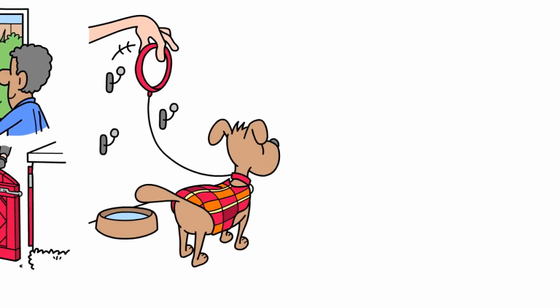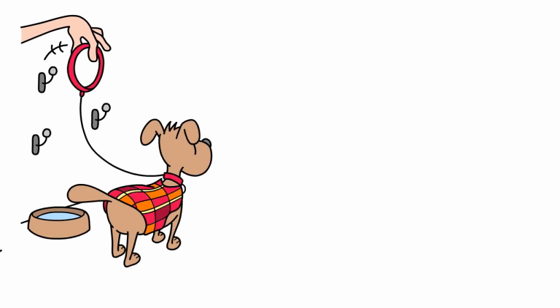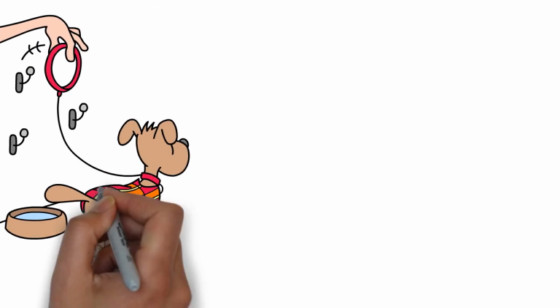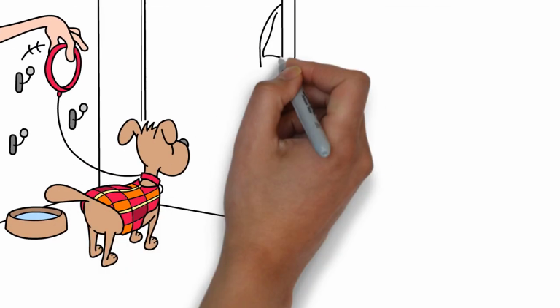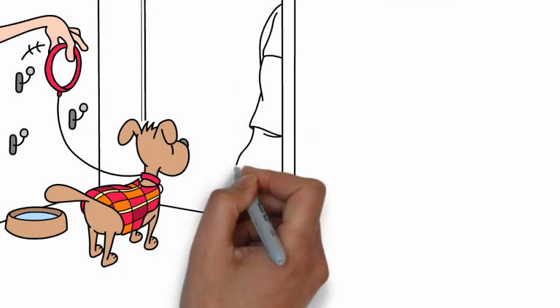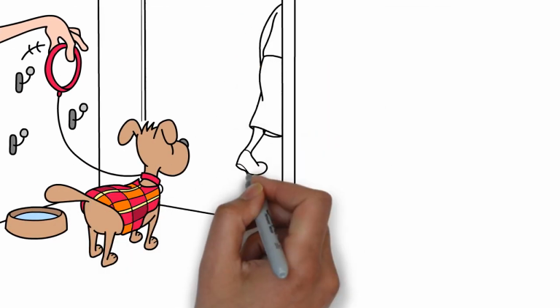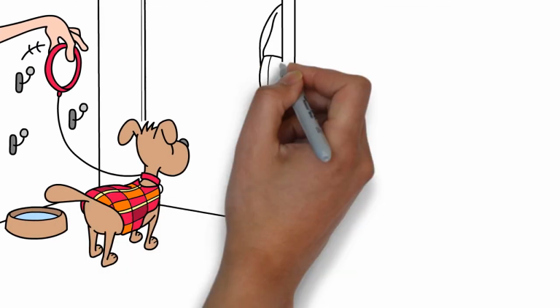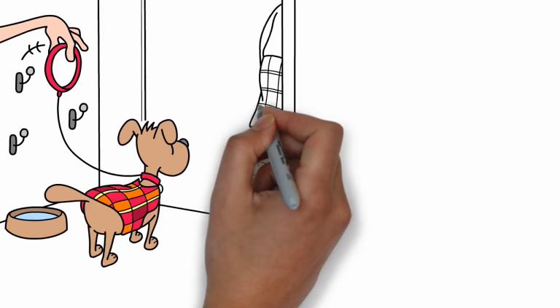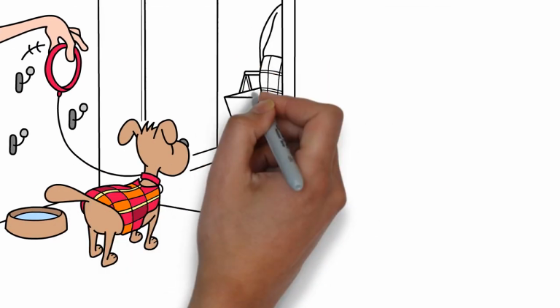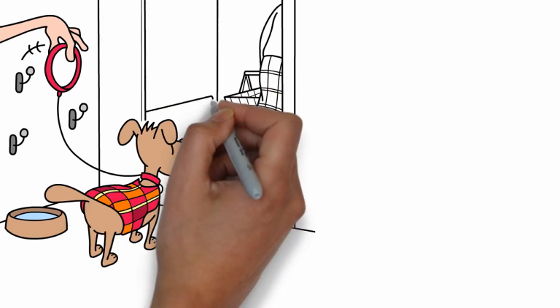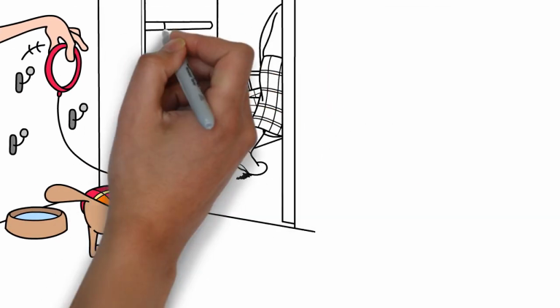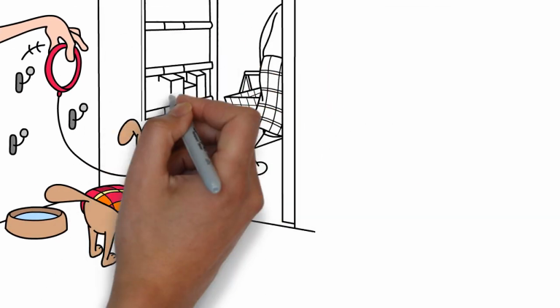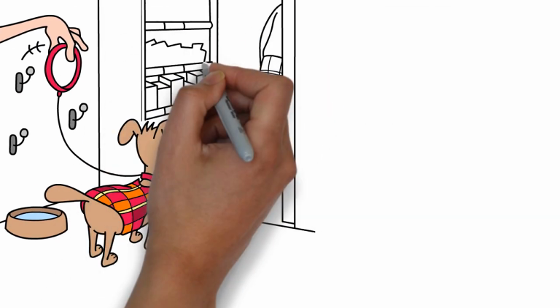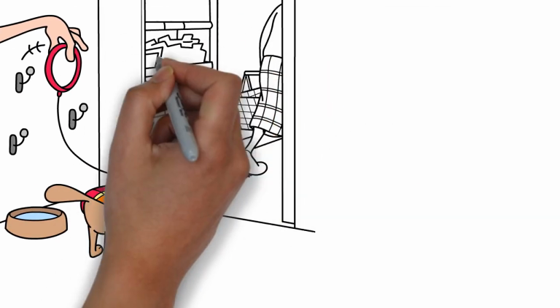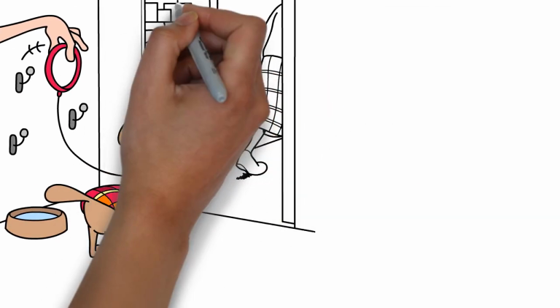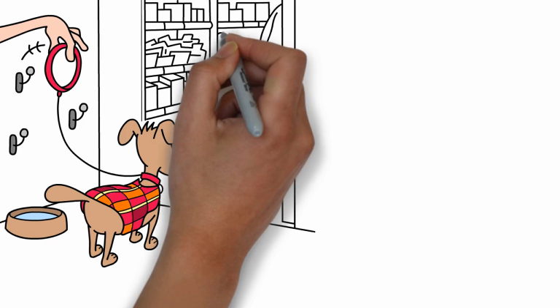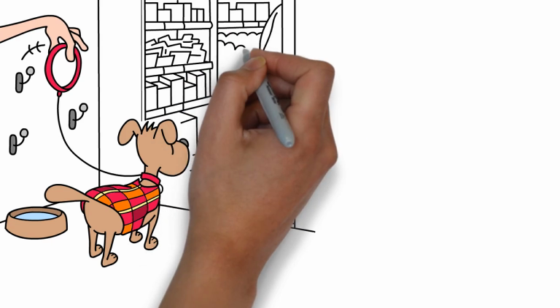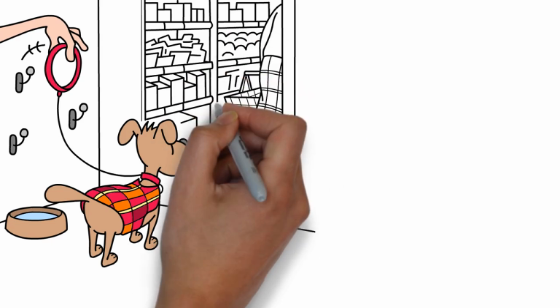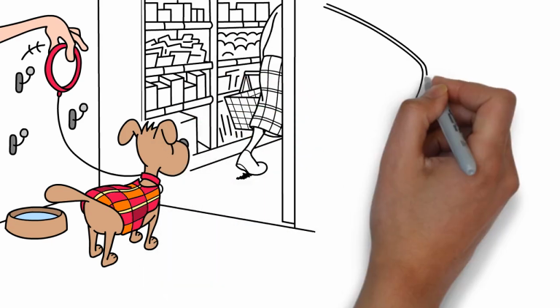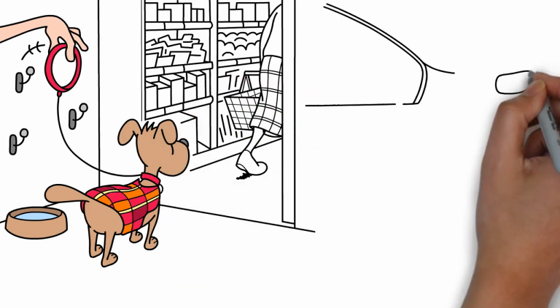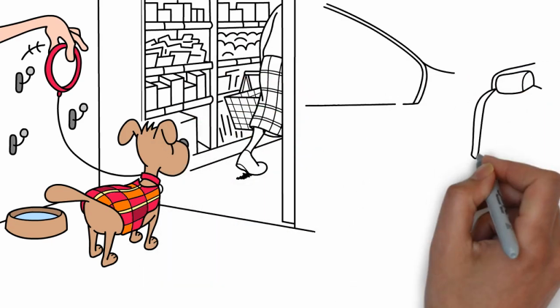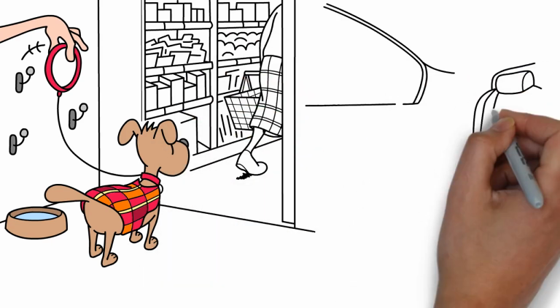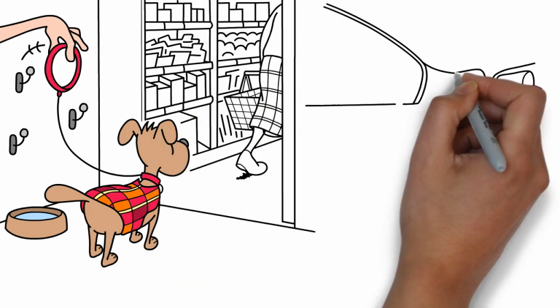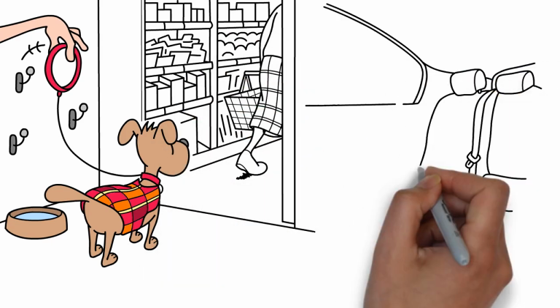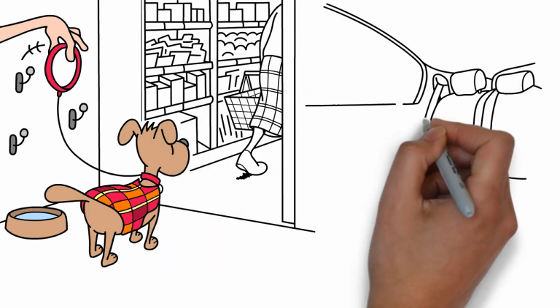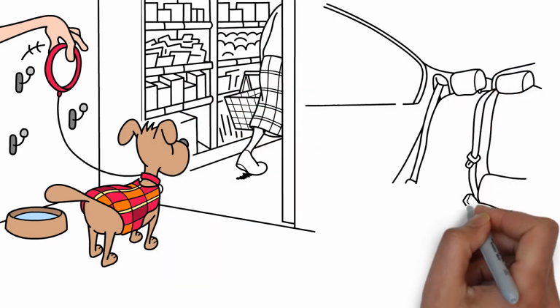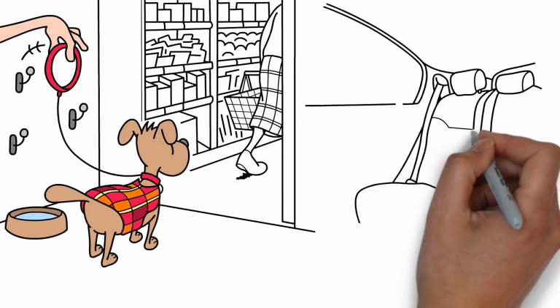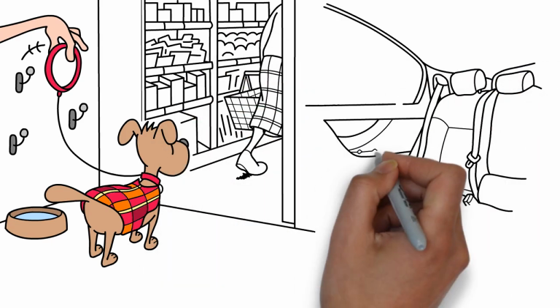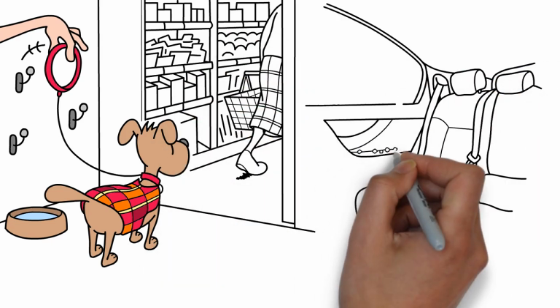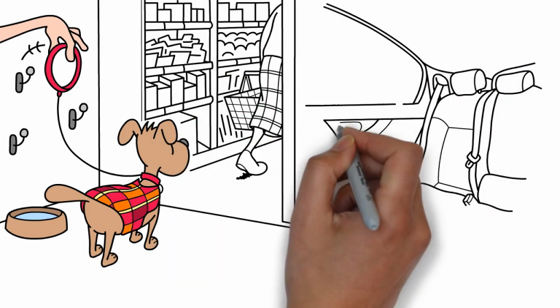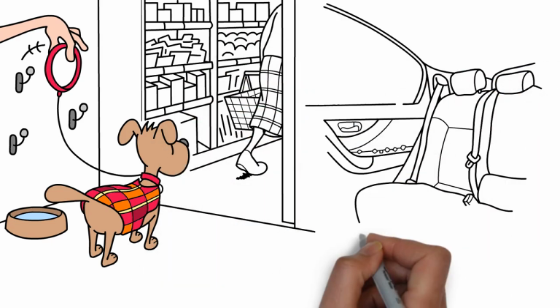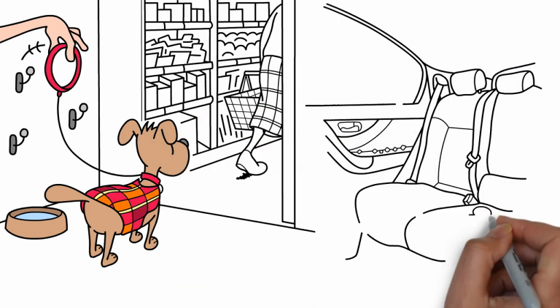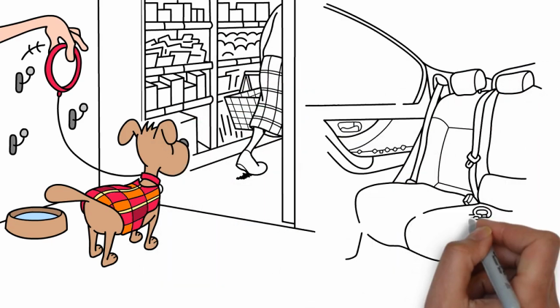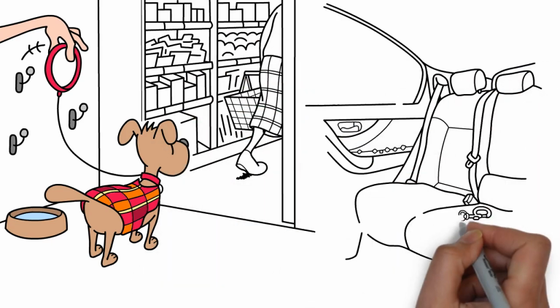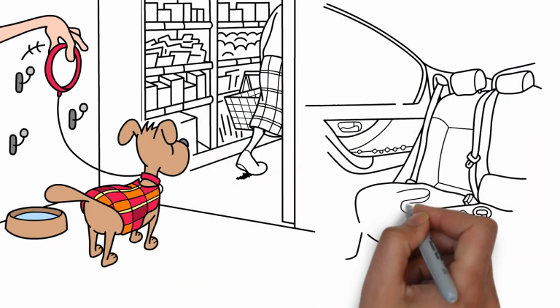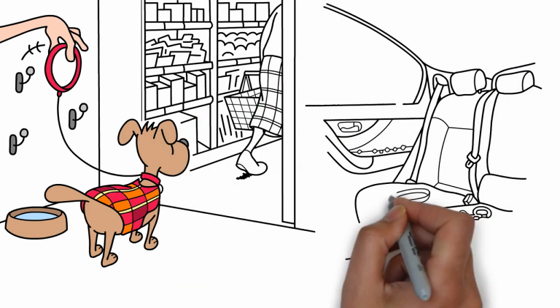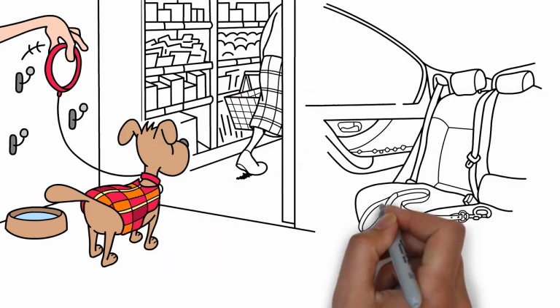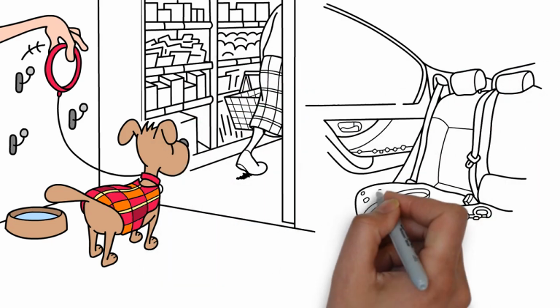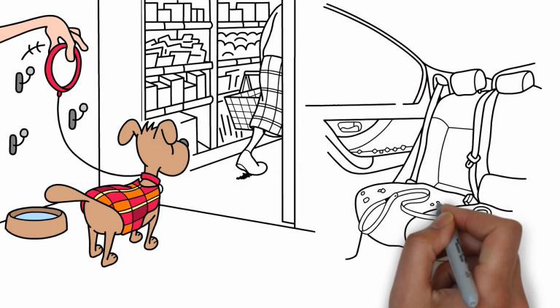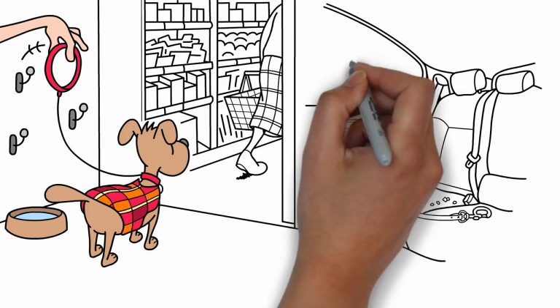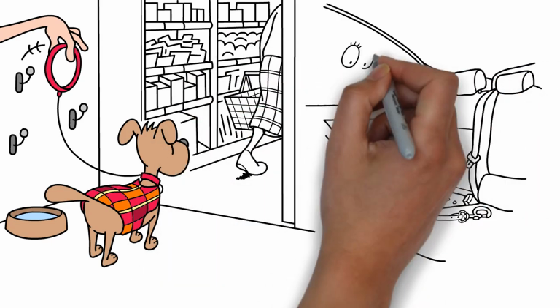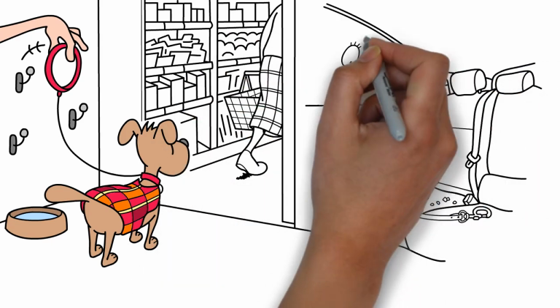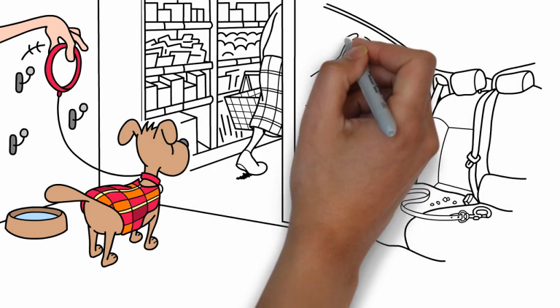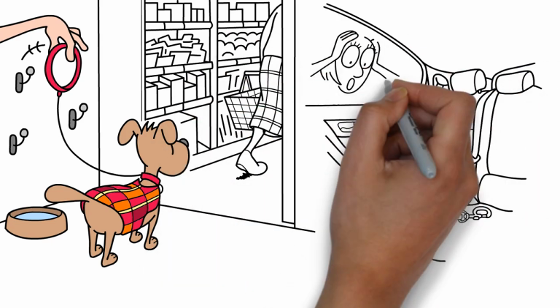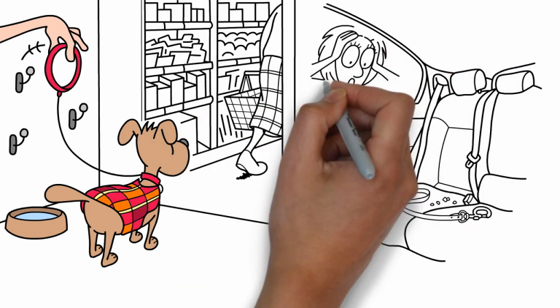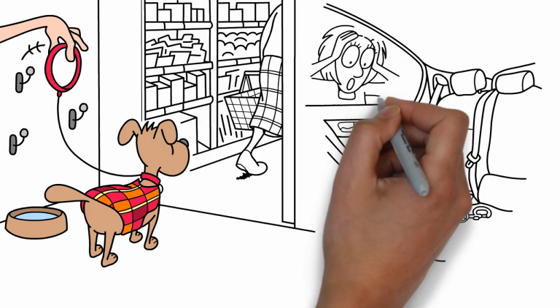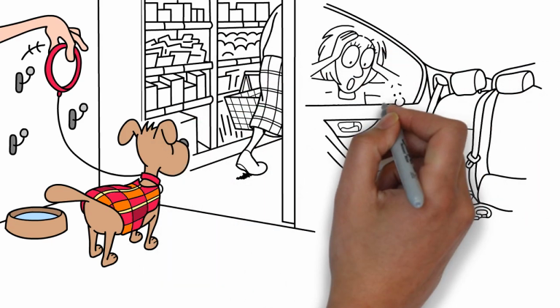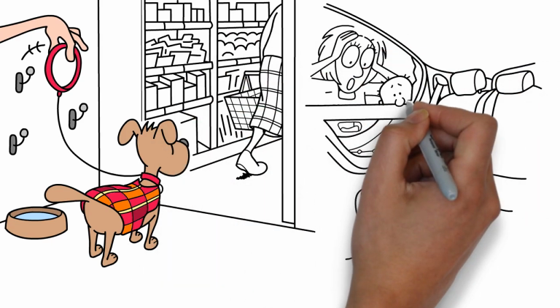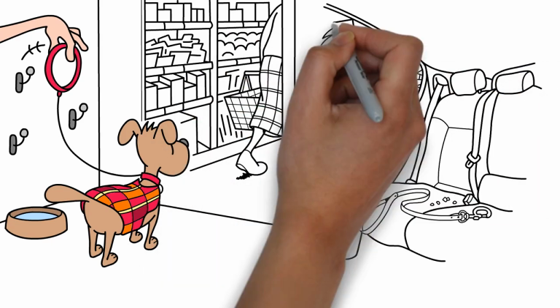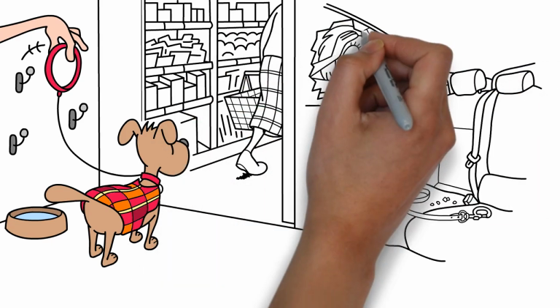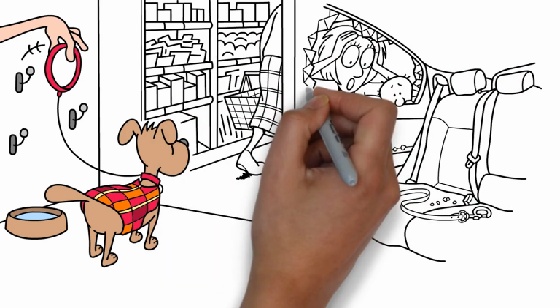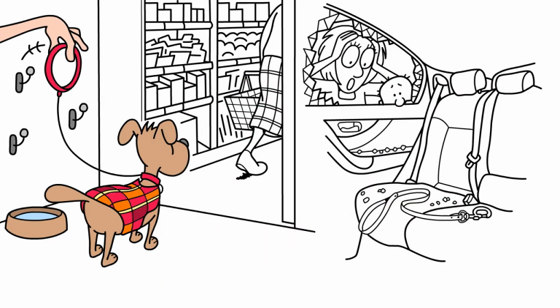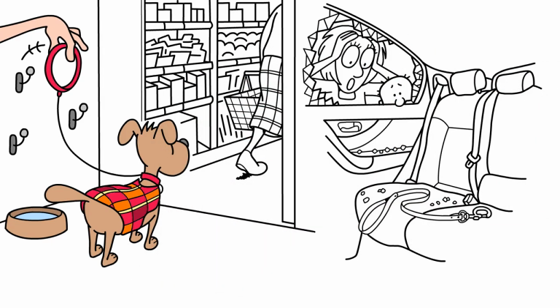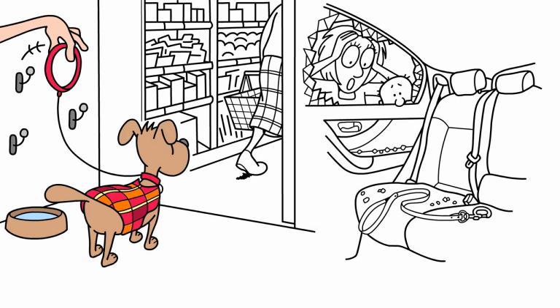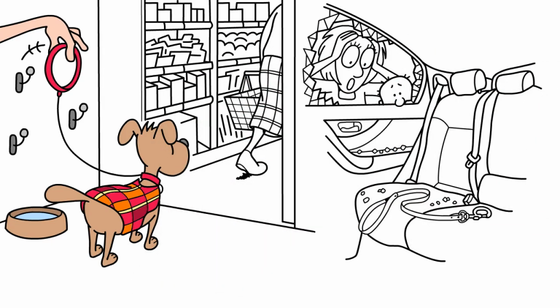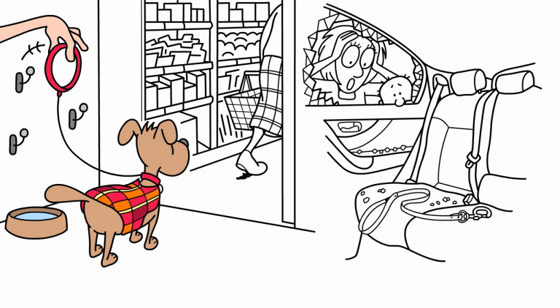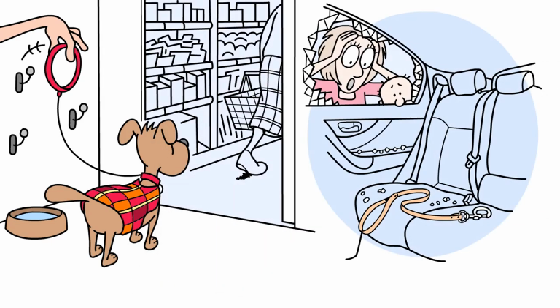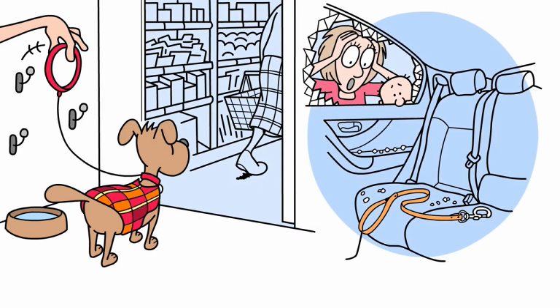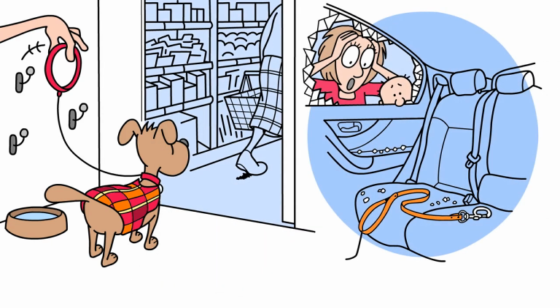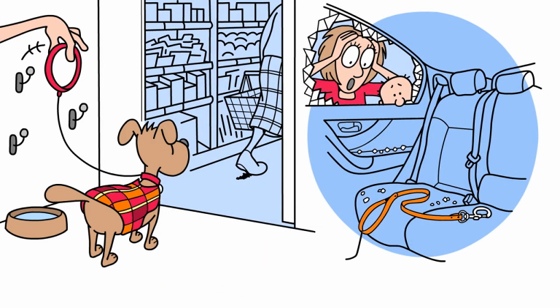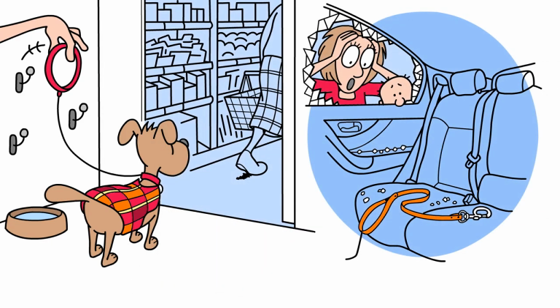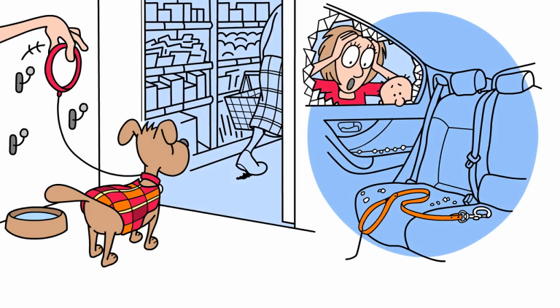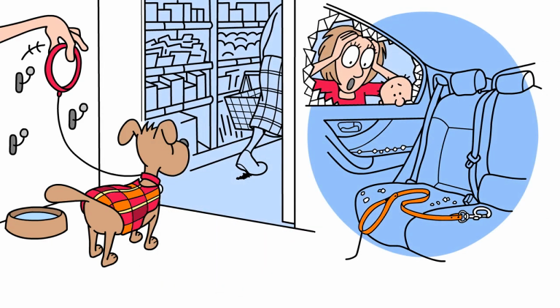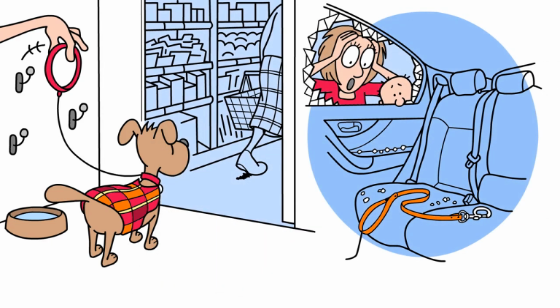Avoid leaving your dog unattended outside shops or inside cars. Opportunist thieves can strike at any time.